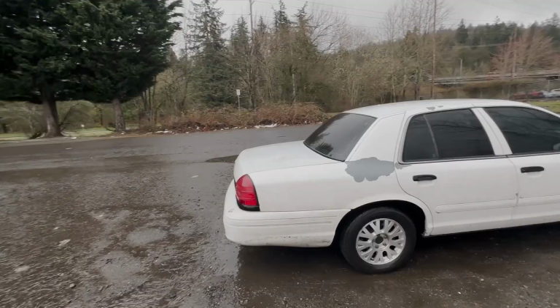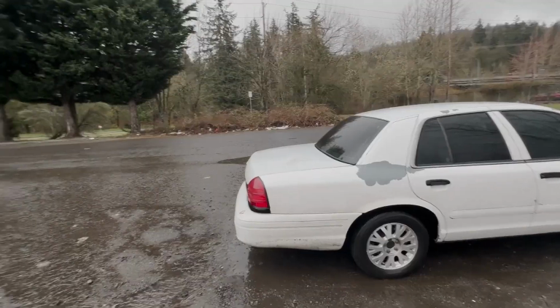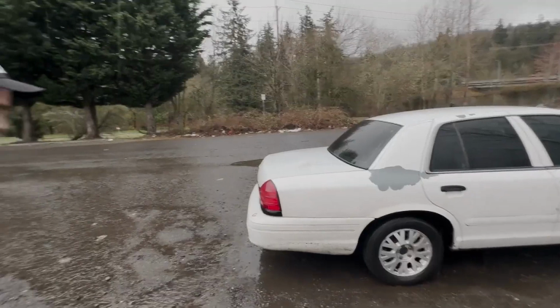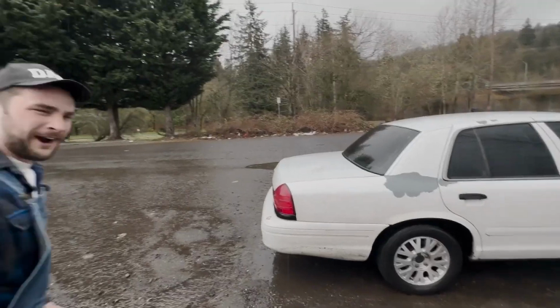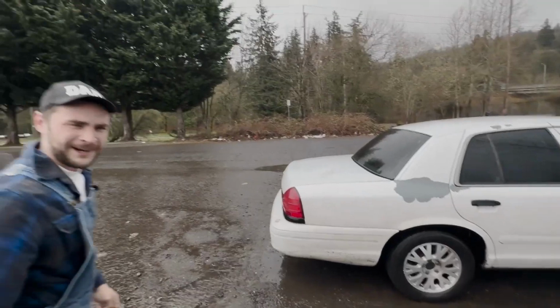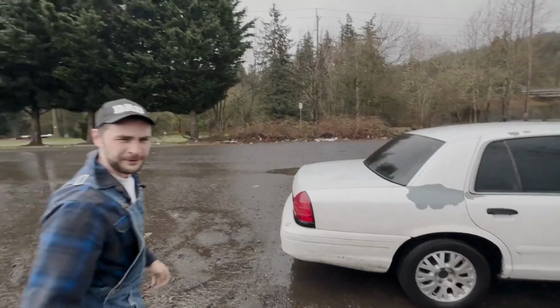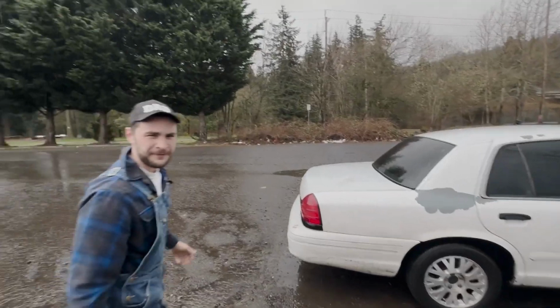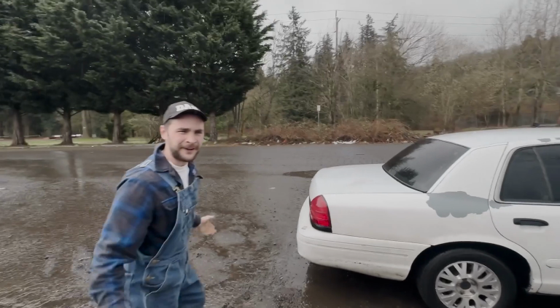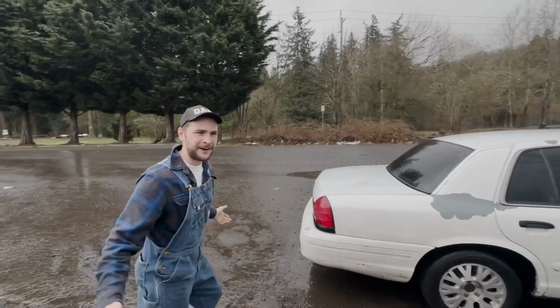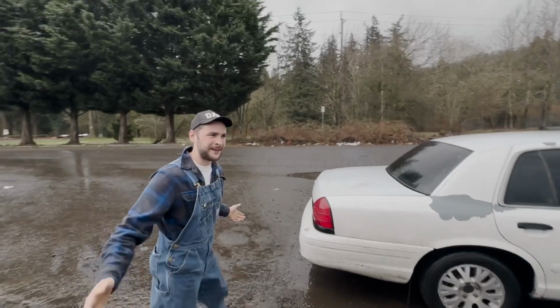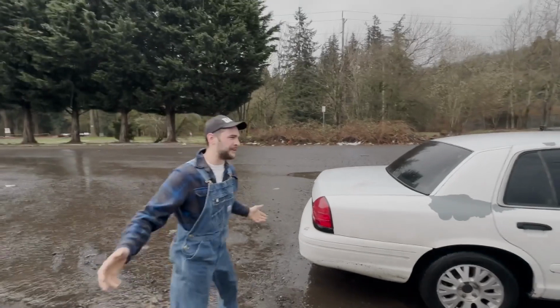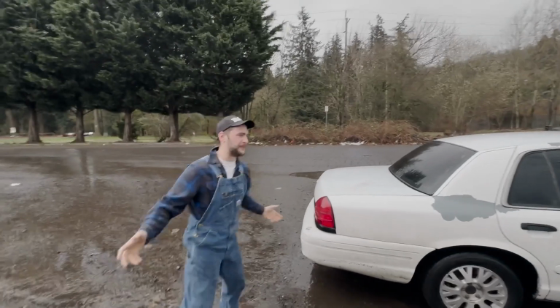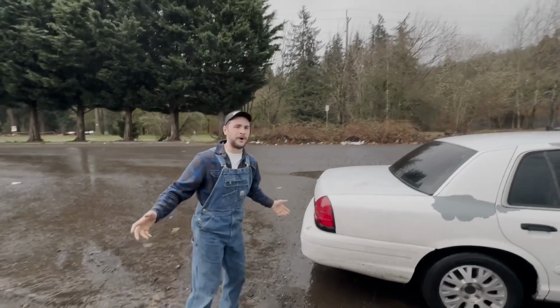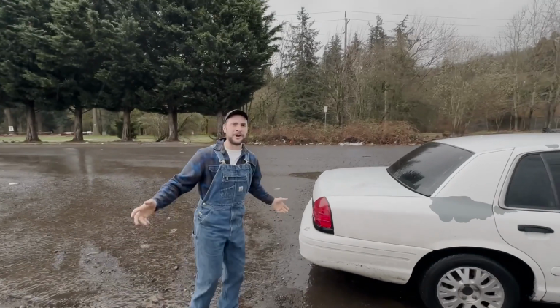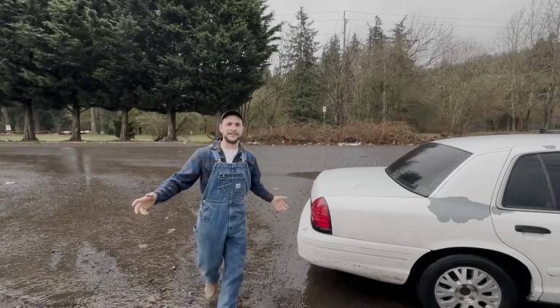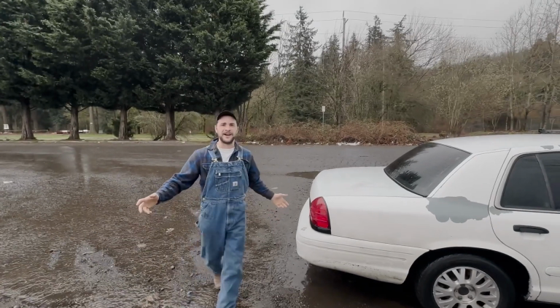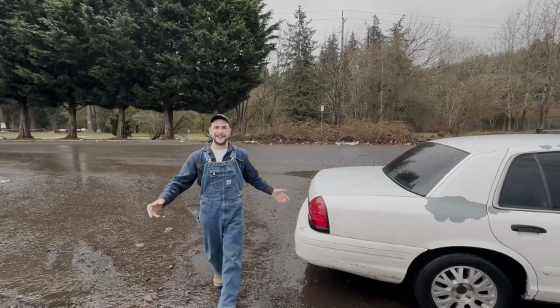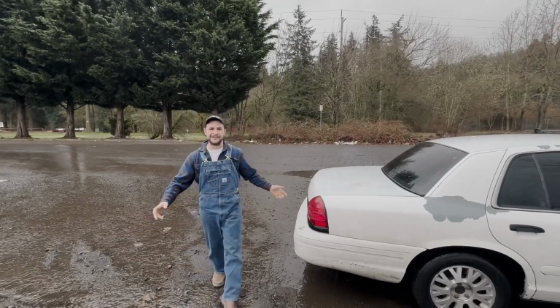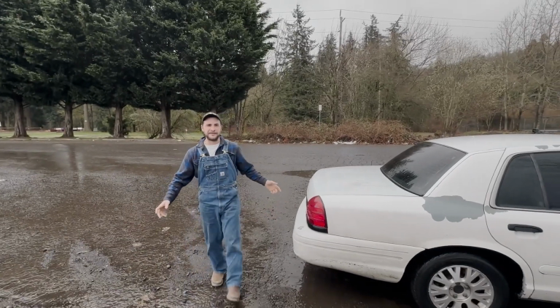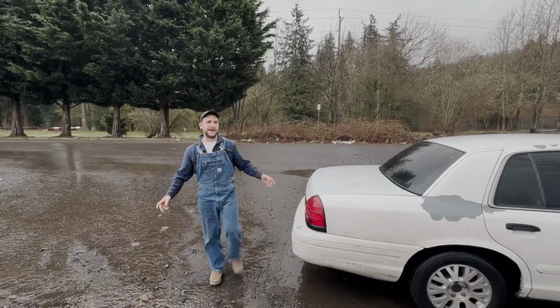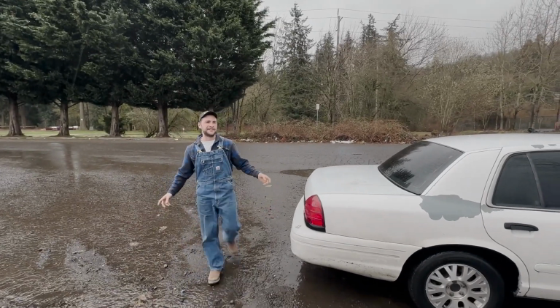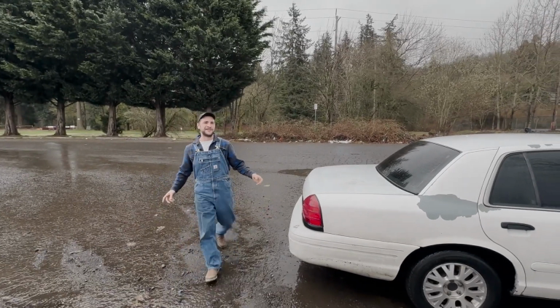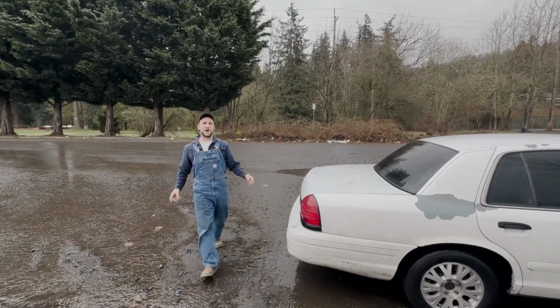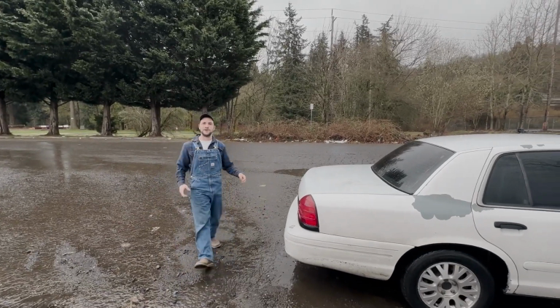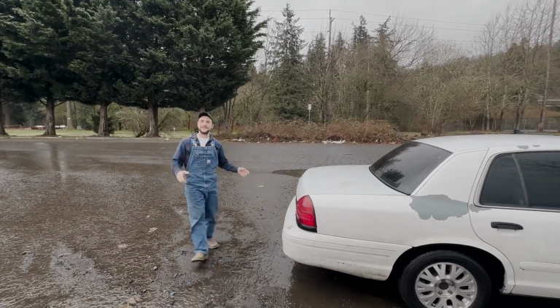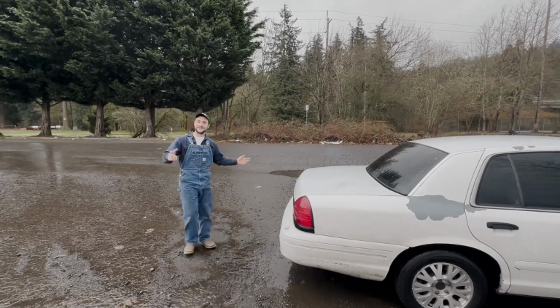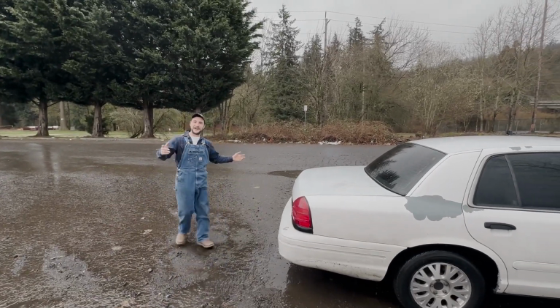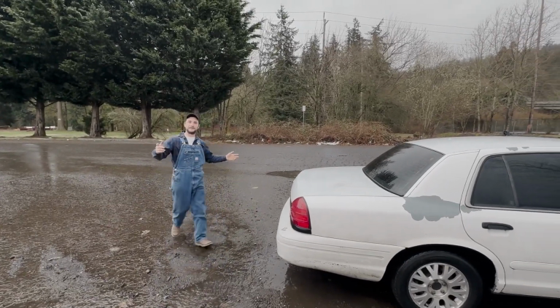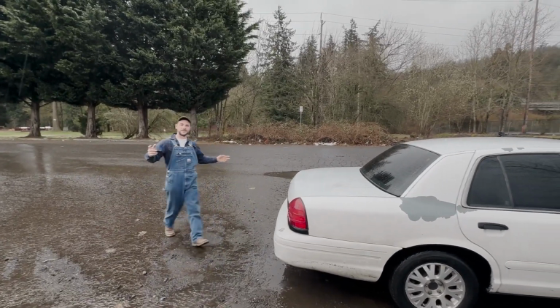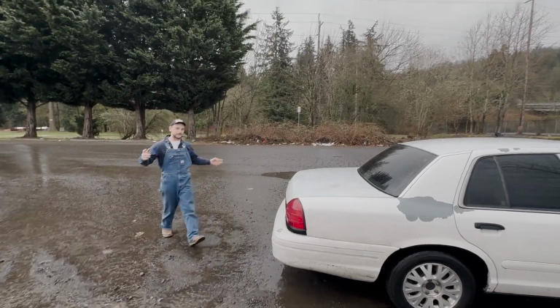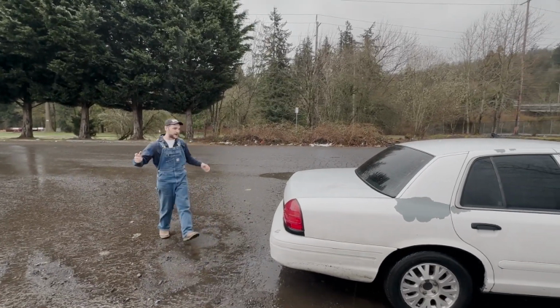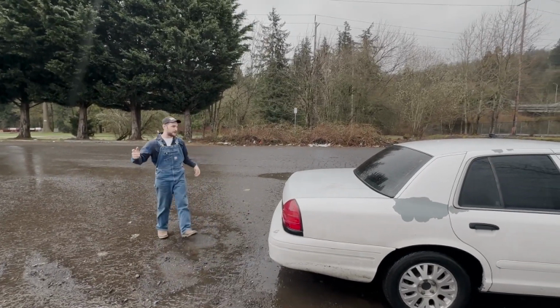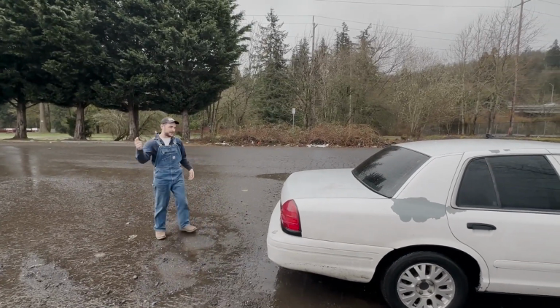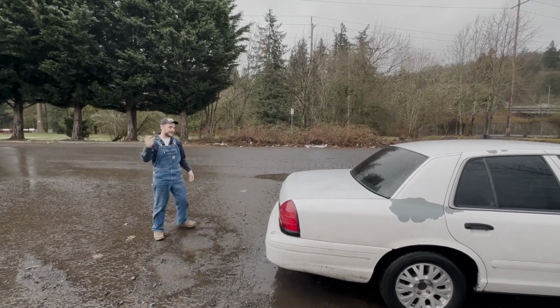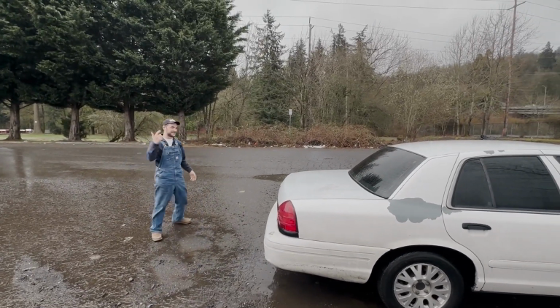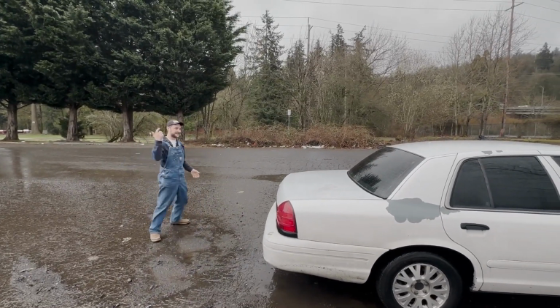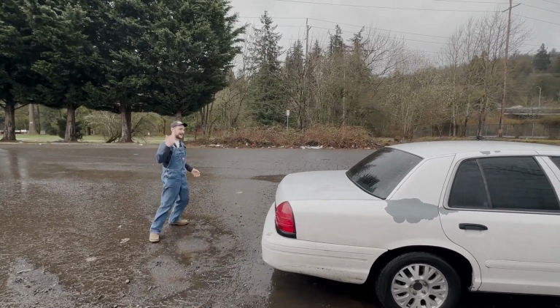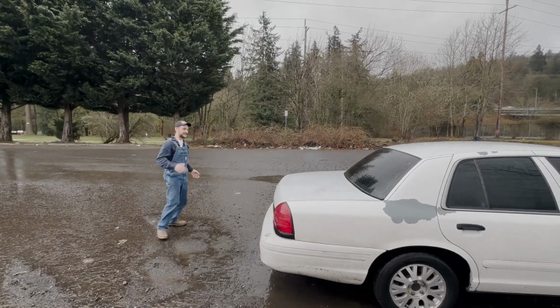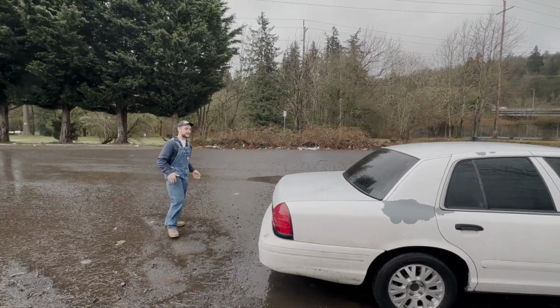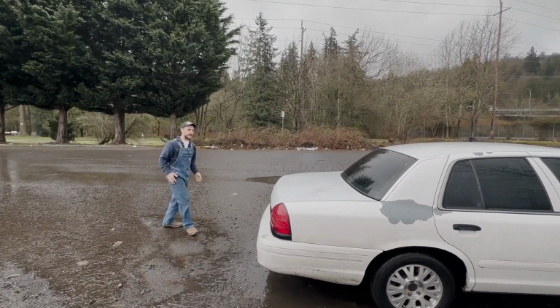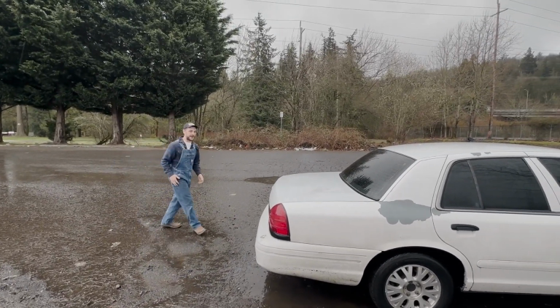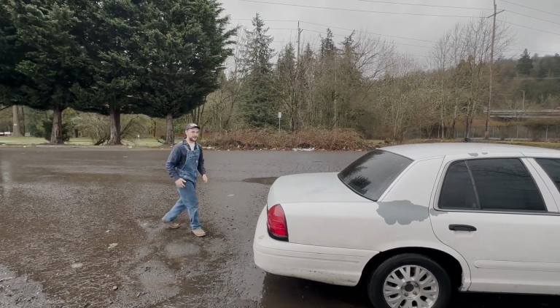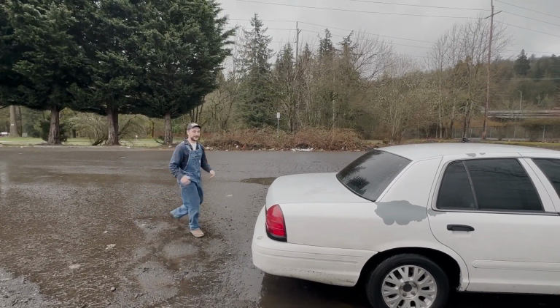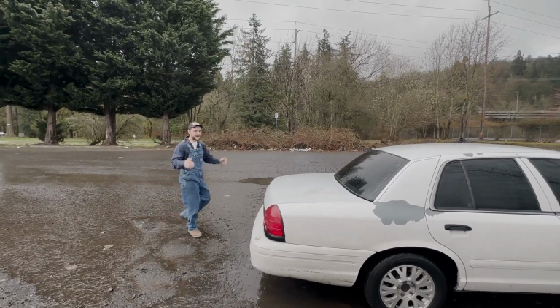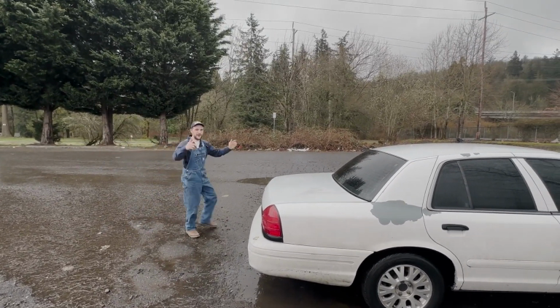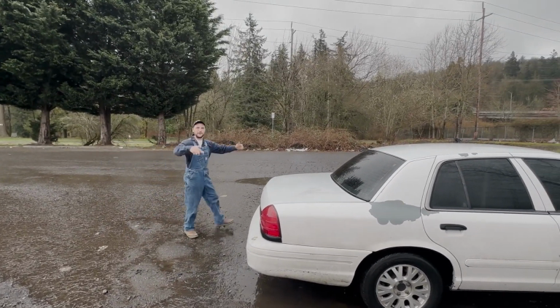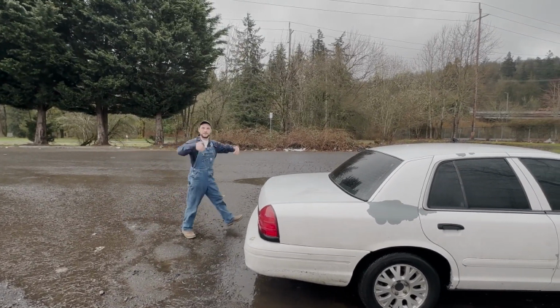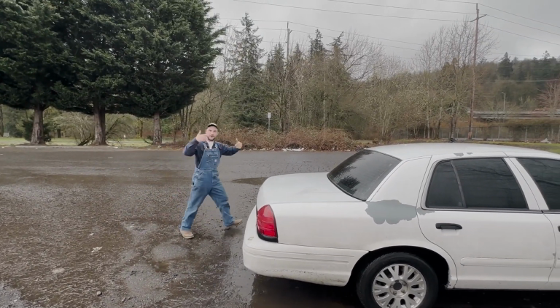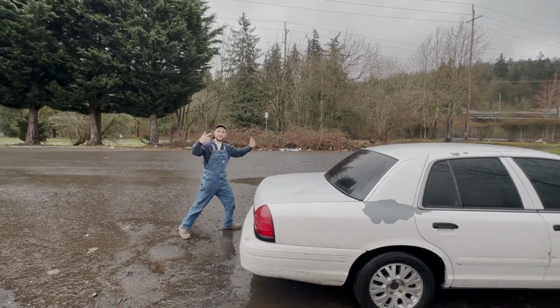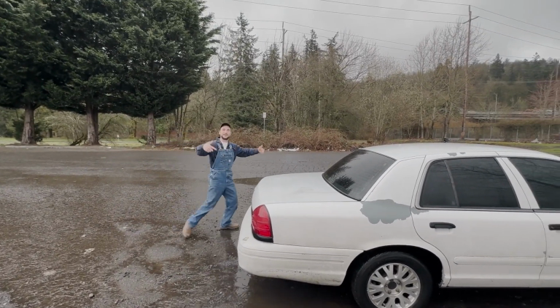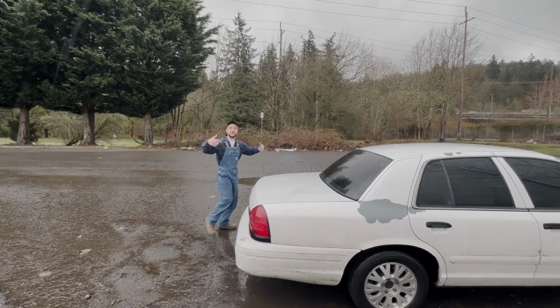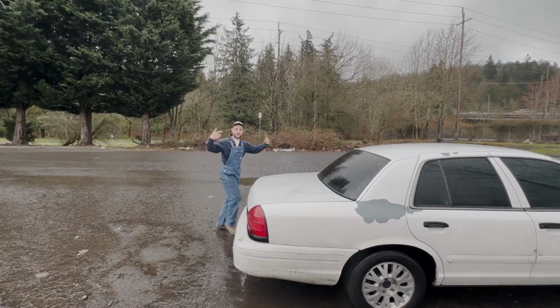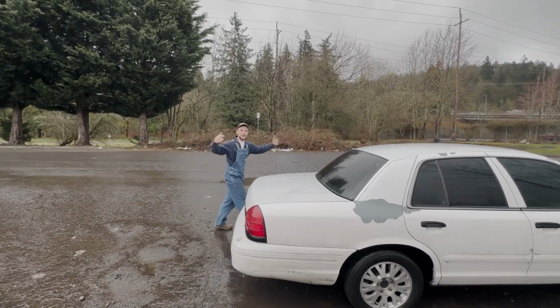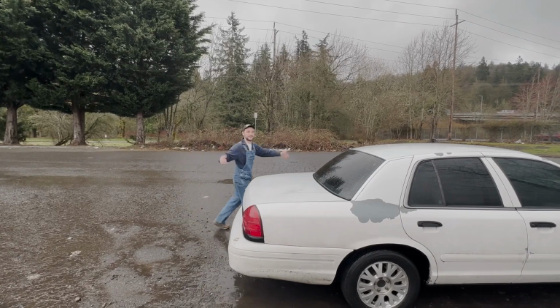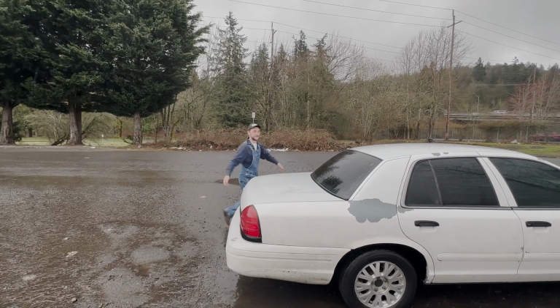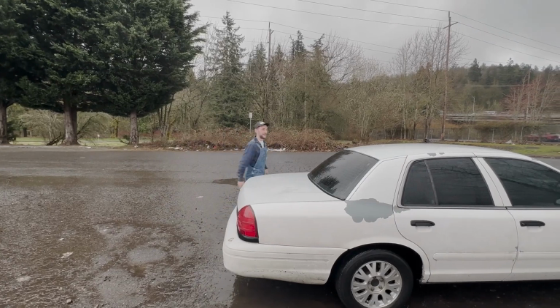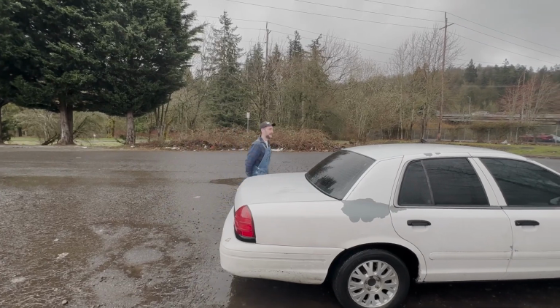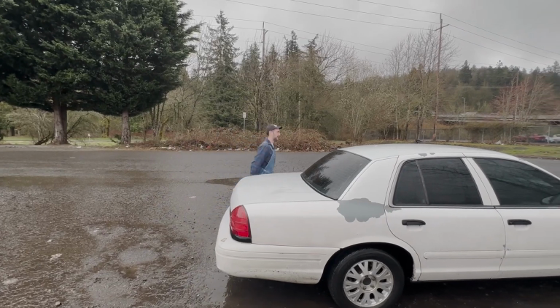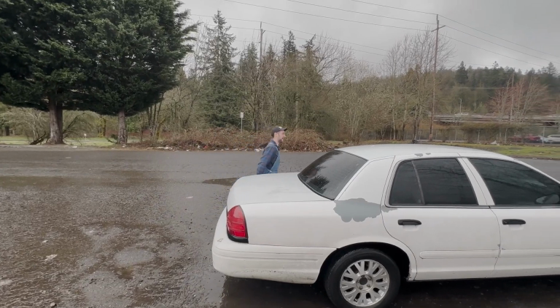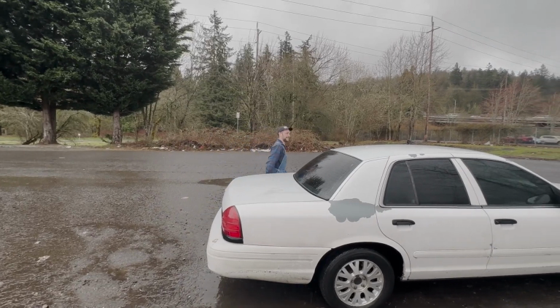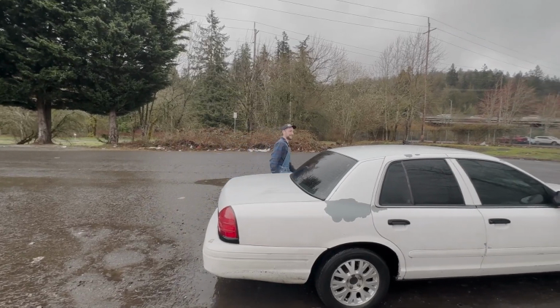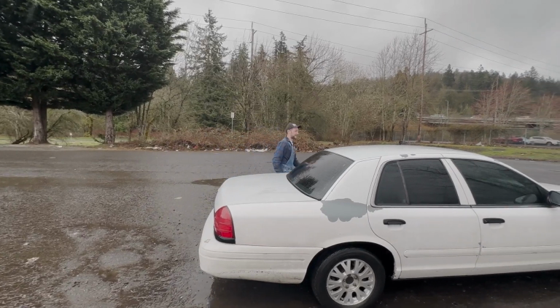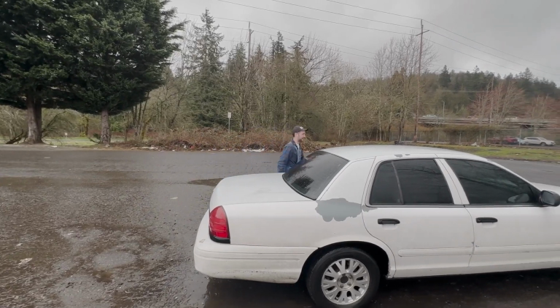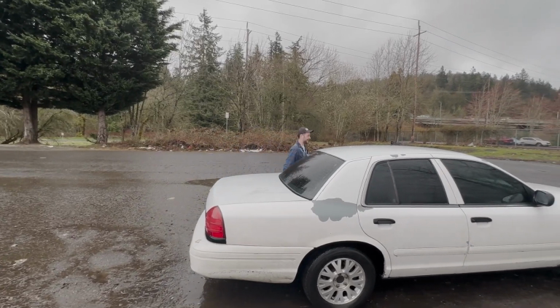We found a nice little parking lot here in Mexico. Let's see how much better we can slide this baby with both those wheels spinning. All right, let's do it!